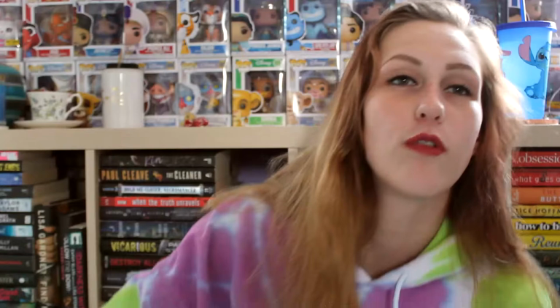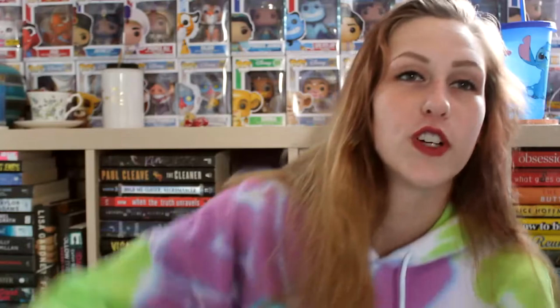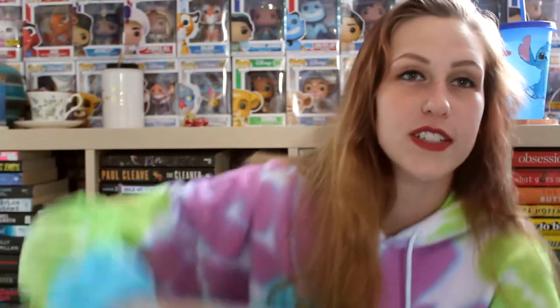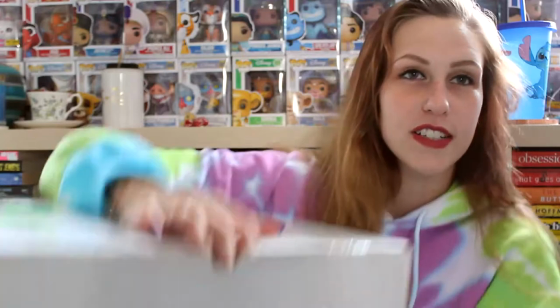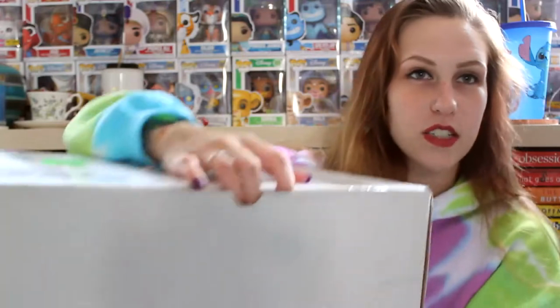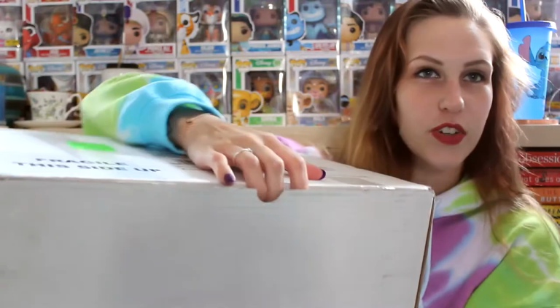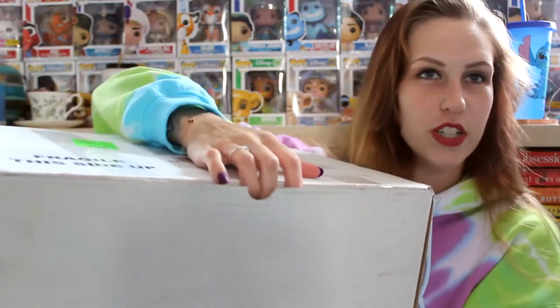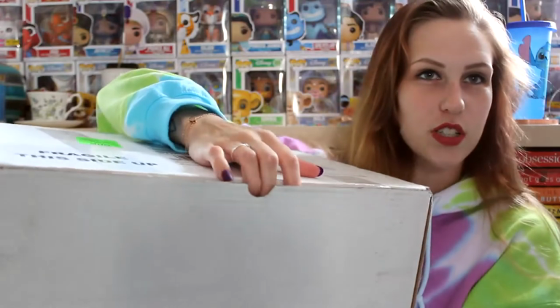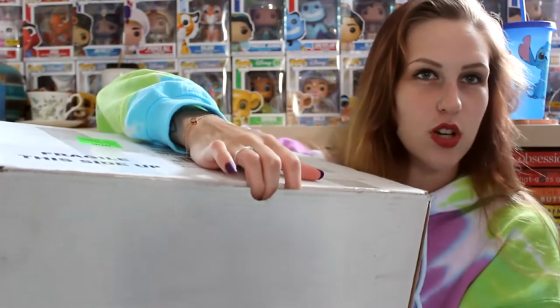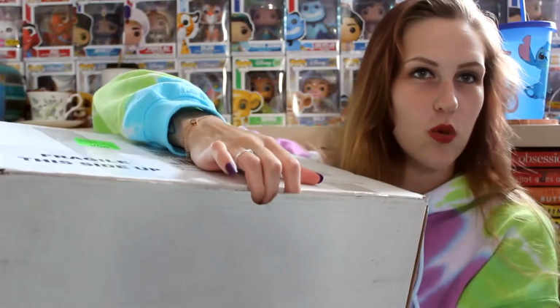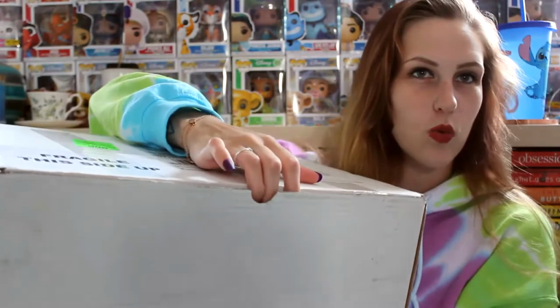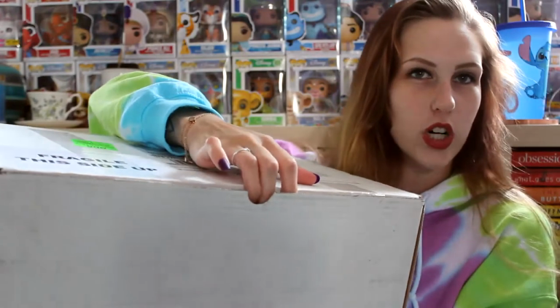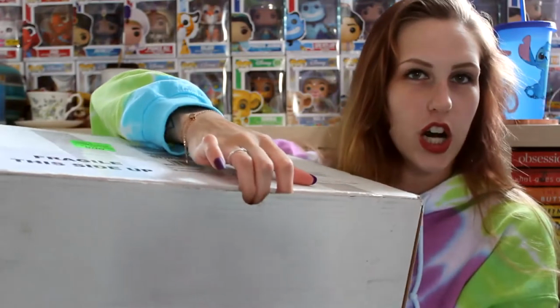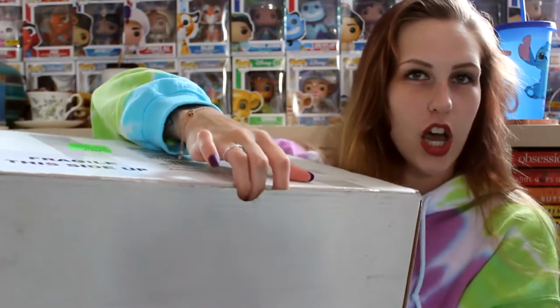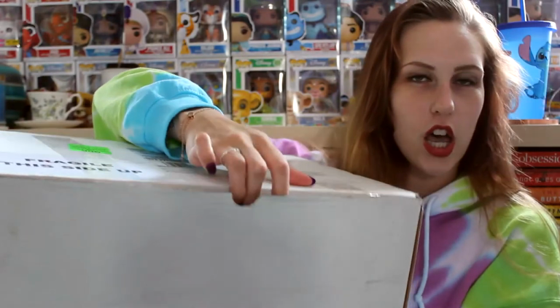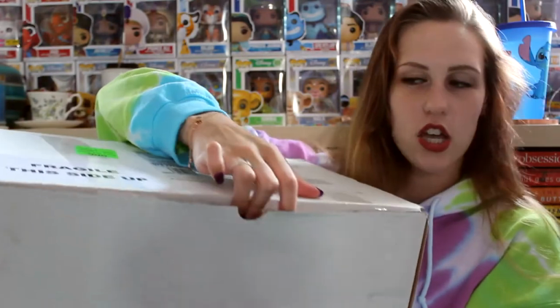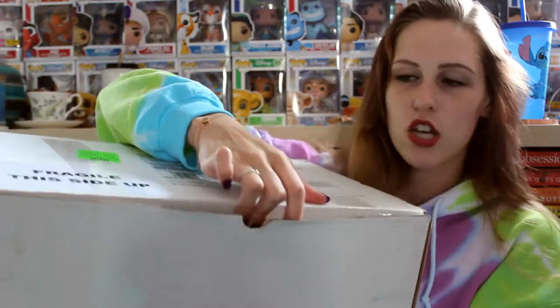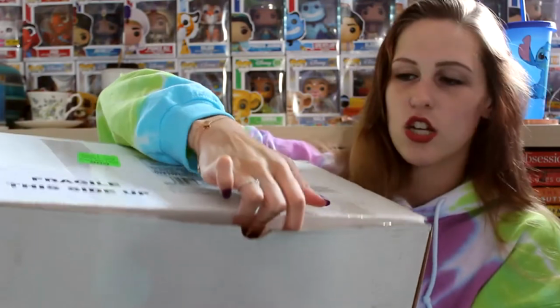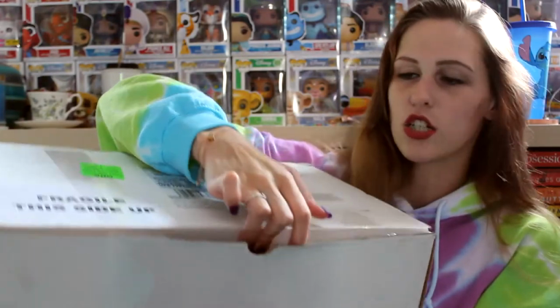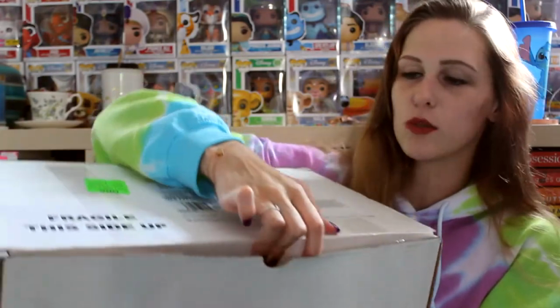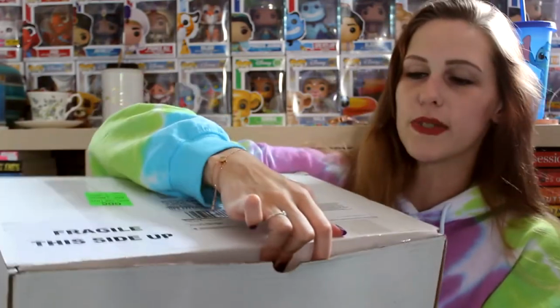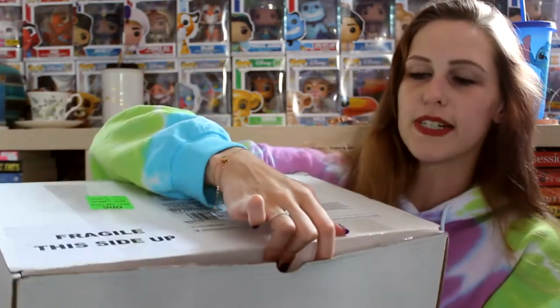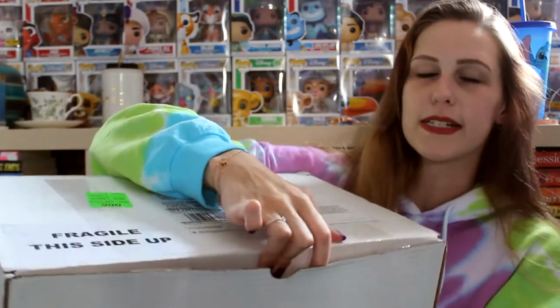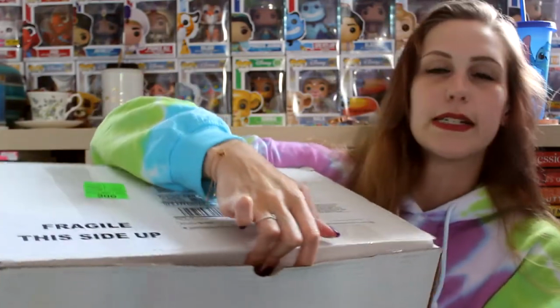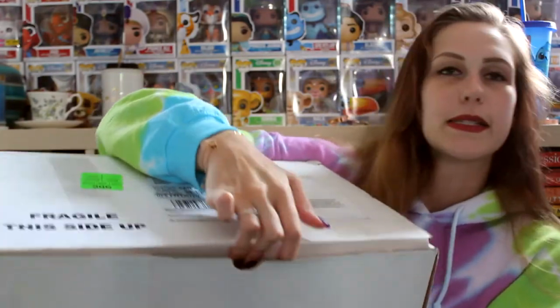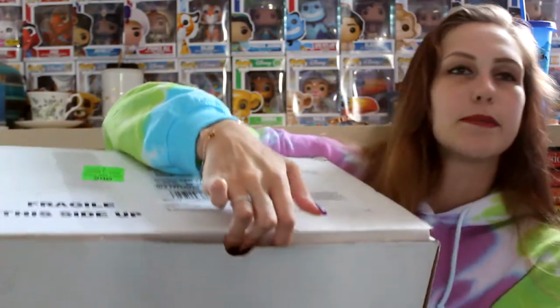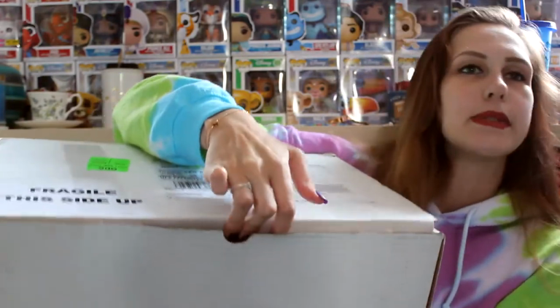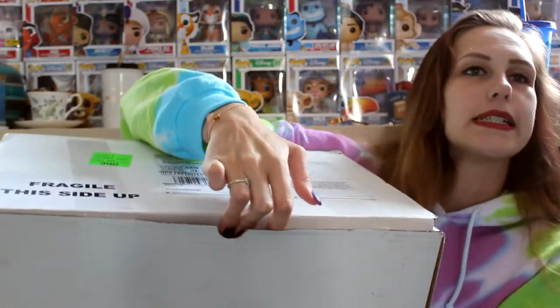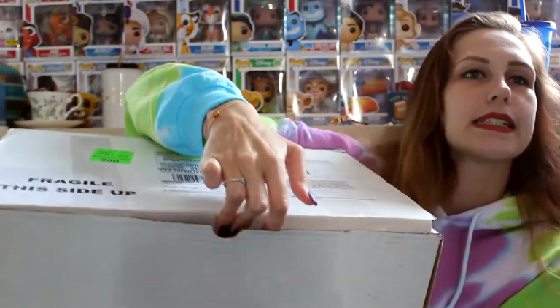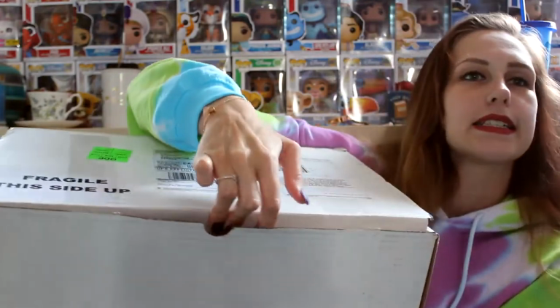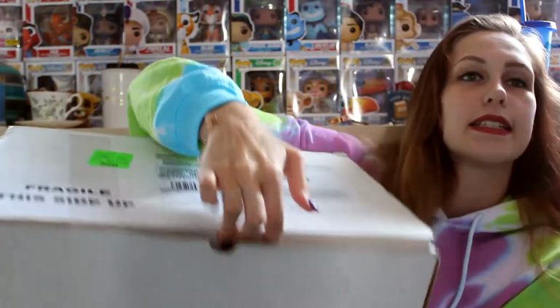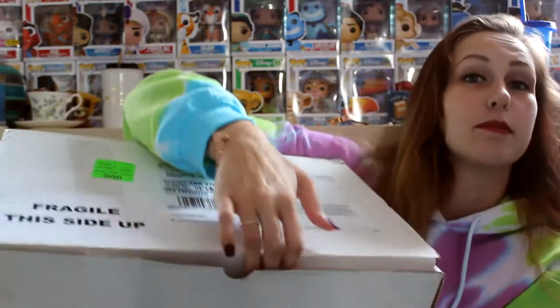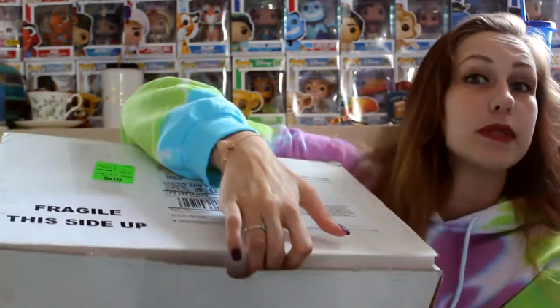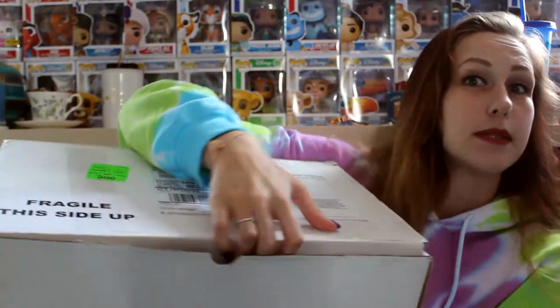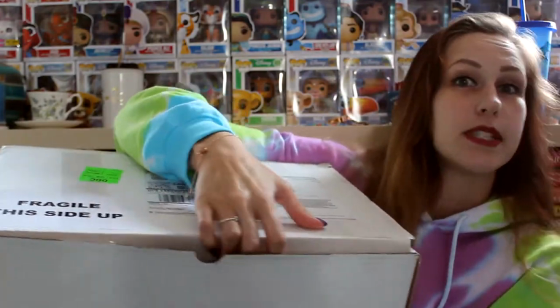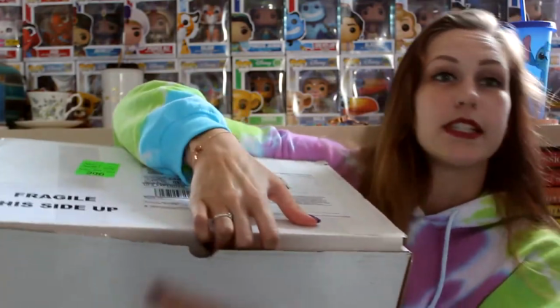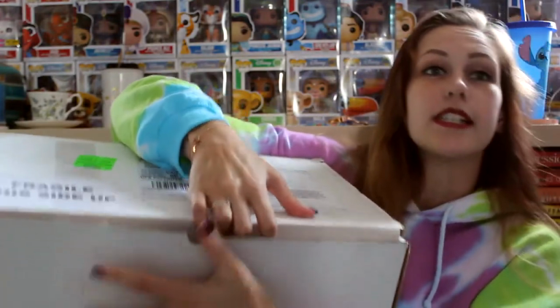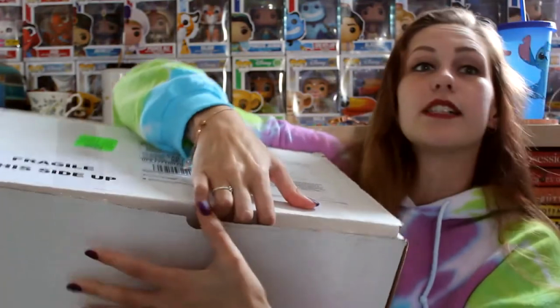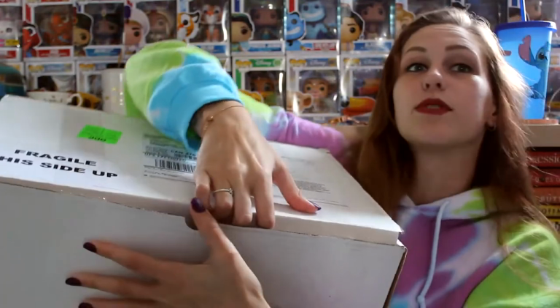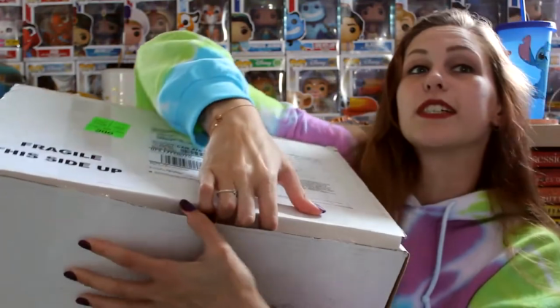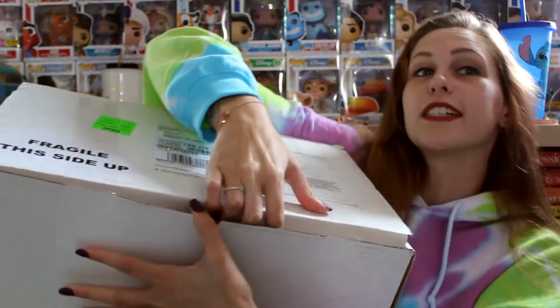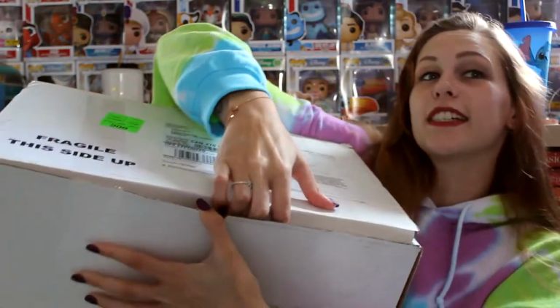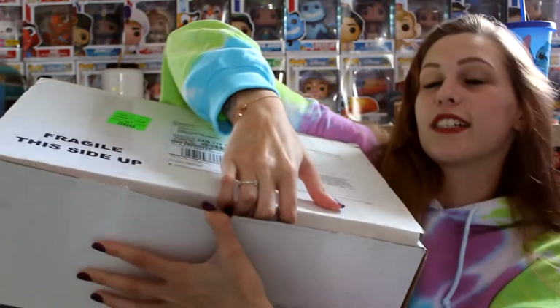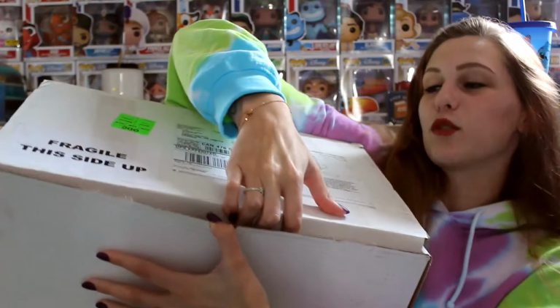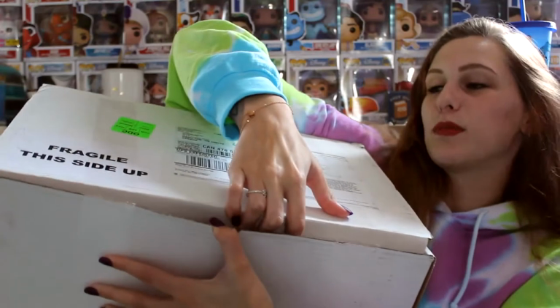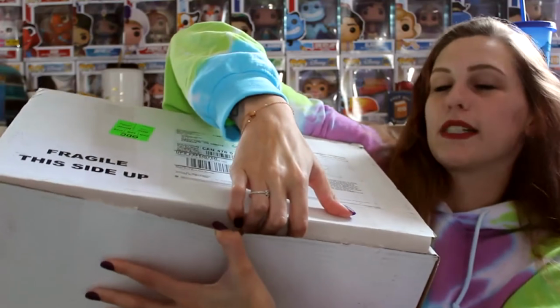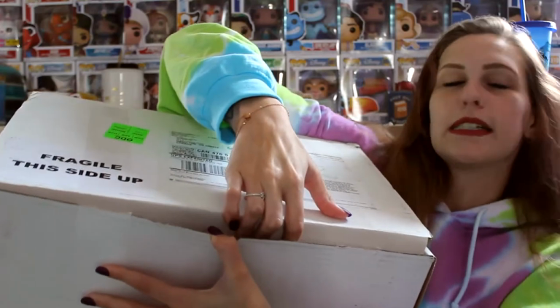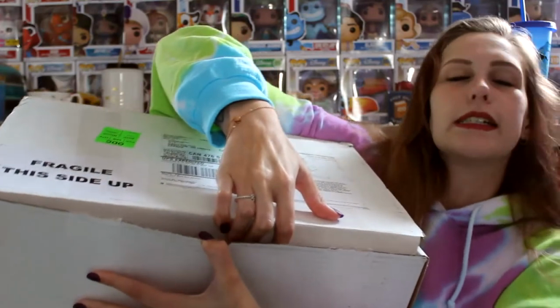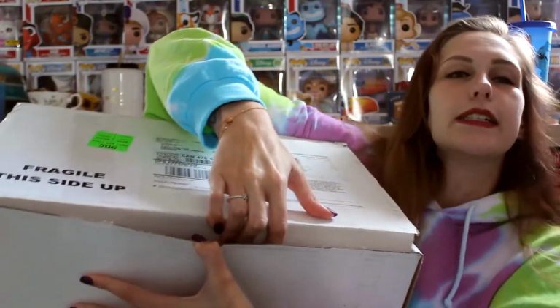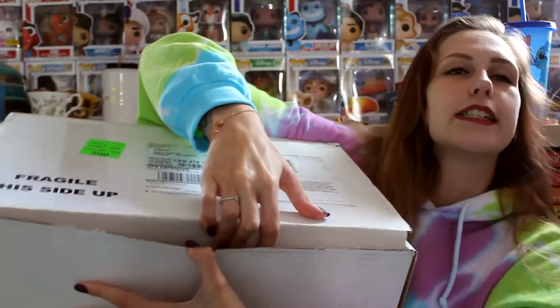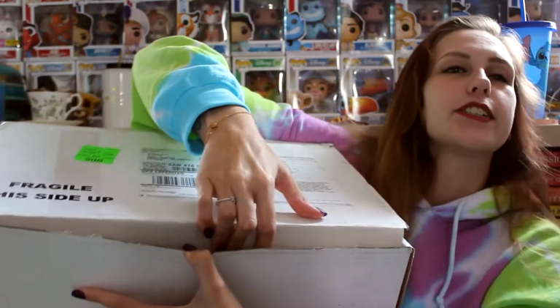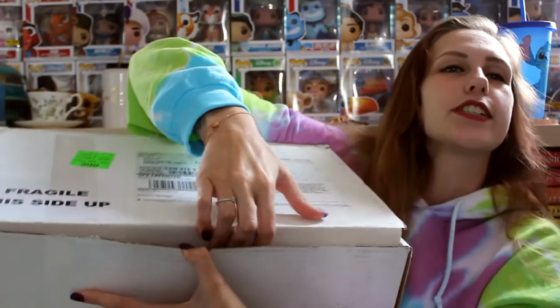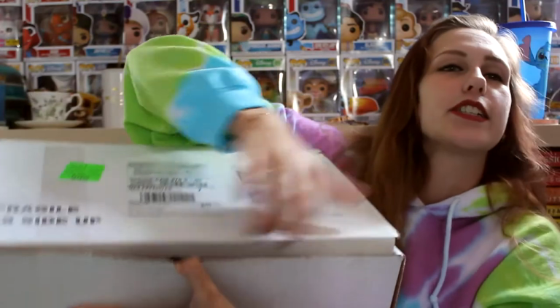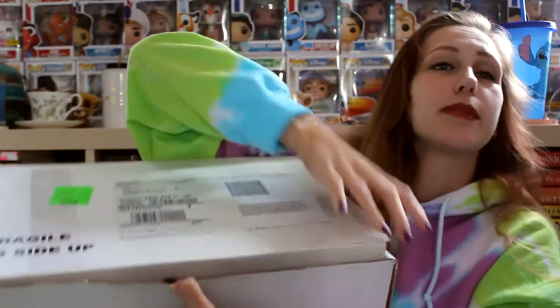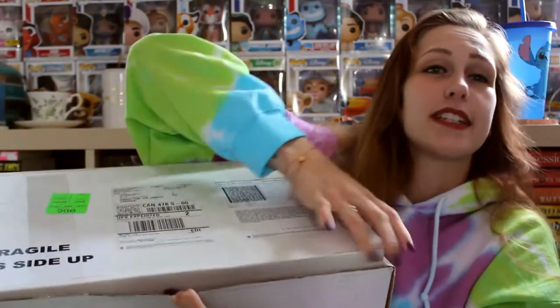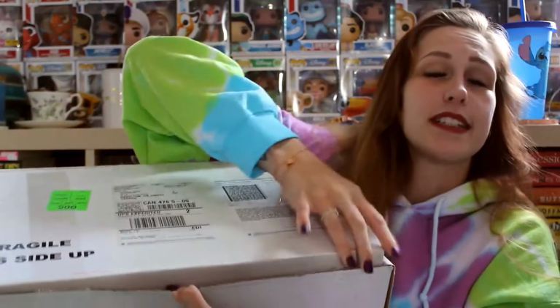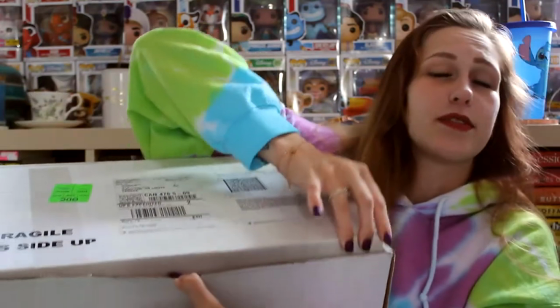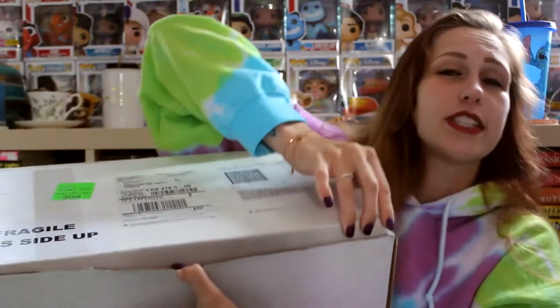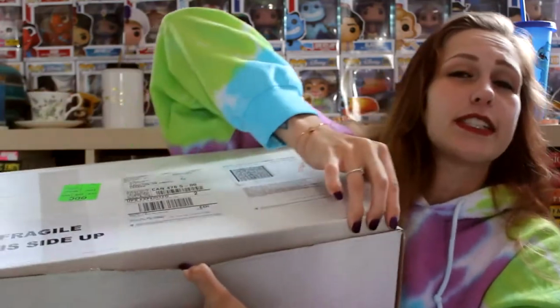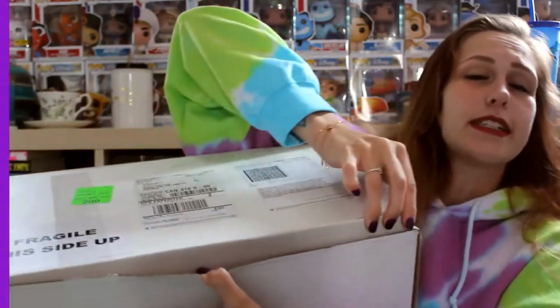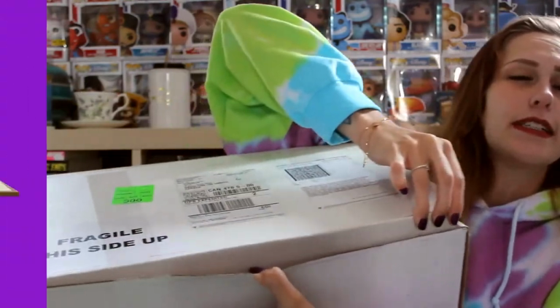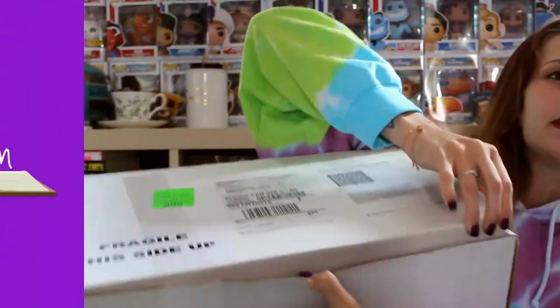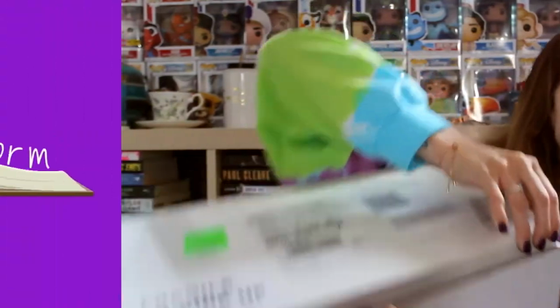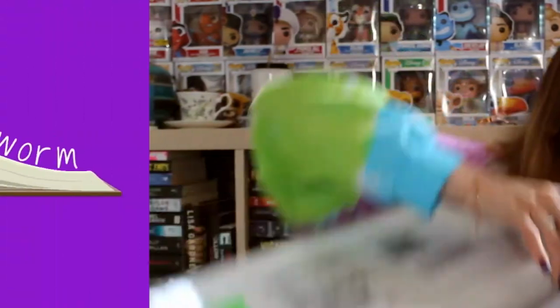First things first, we're gonna open the box. Maybe. If we can get it open — not sure because it's very difficult.